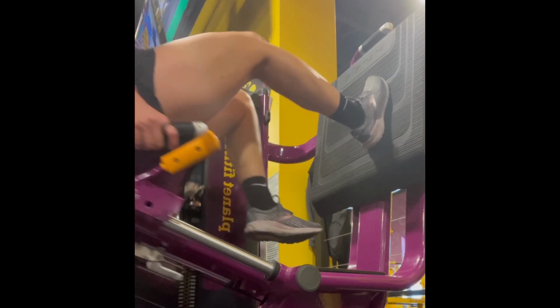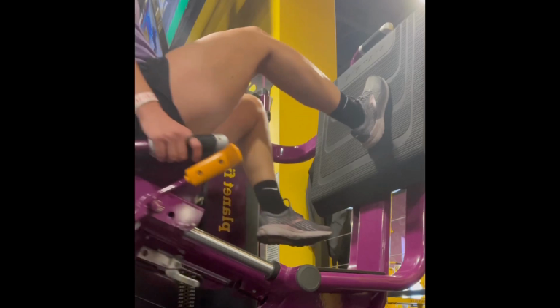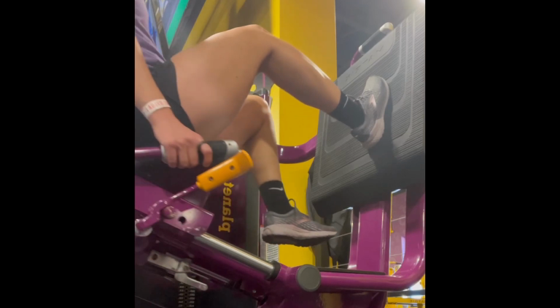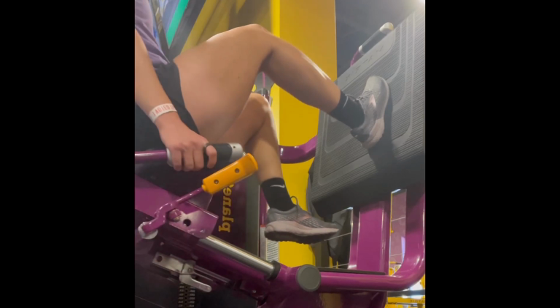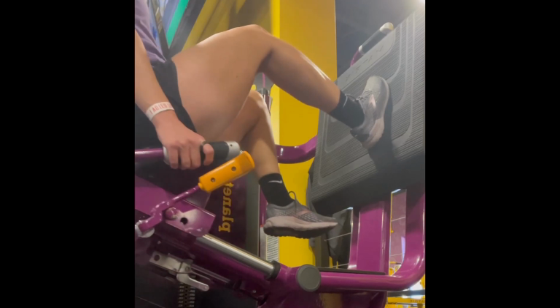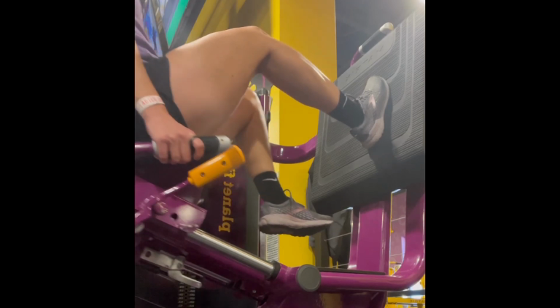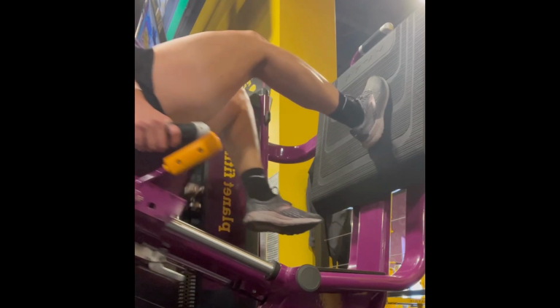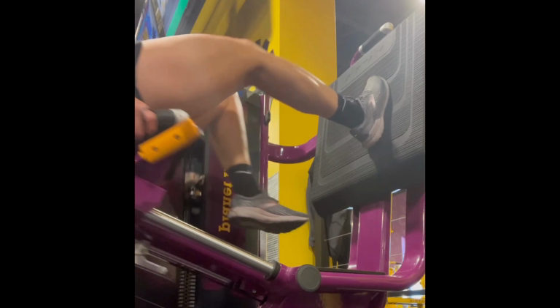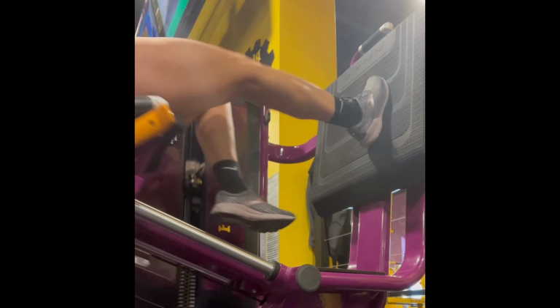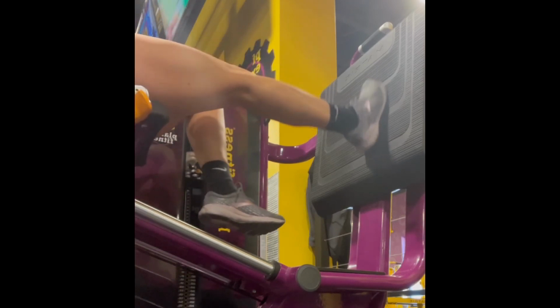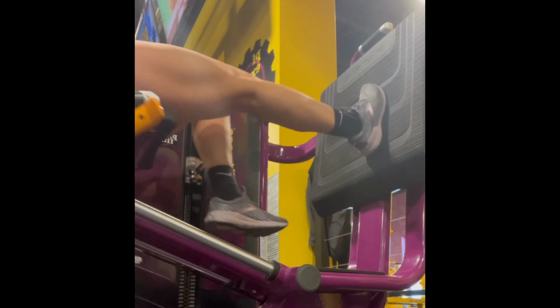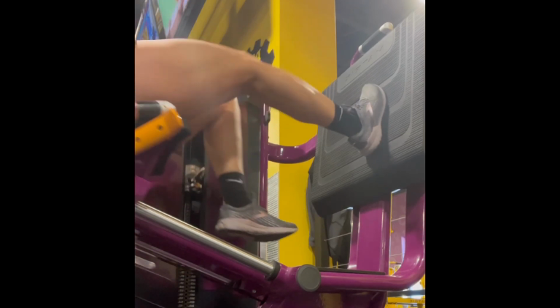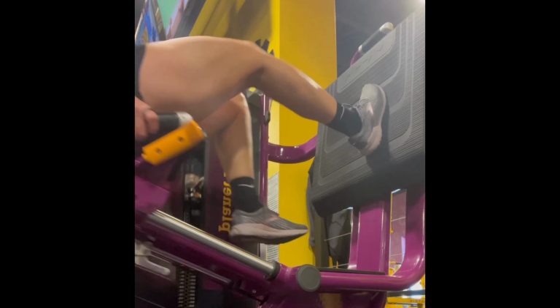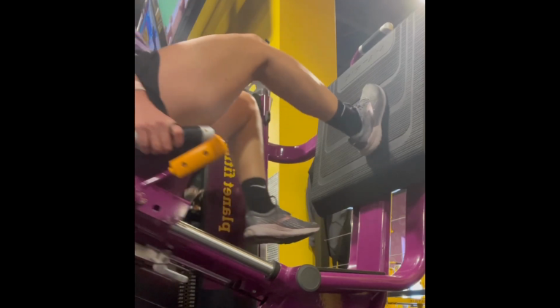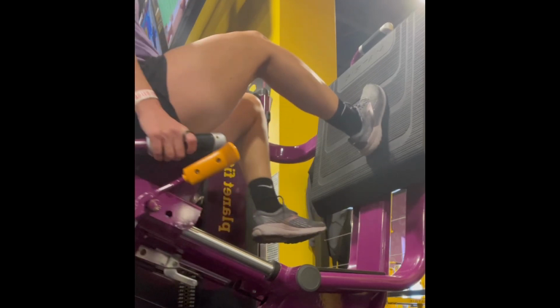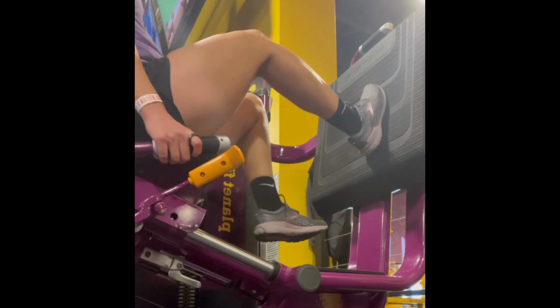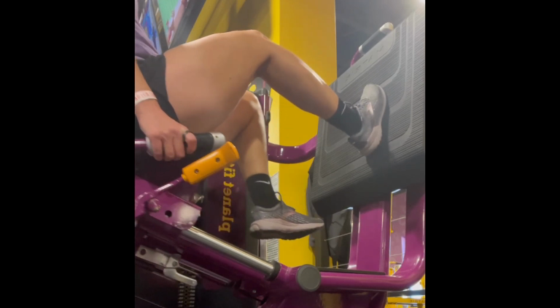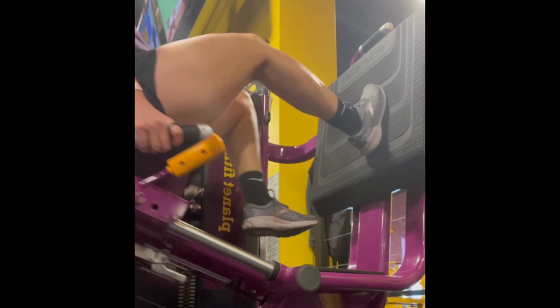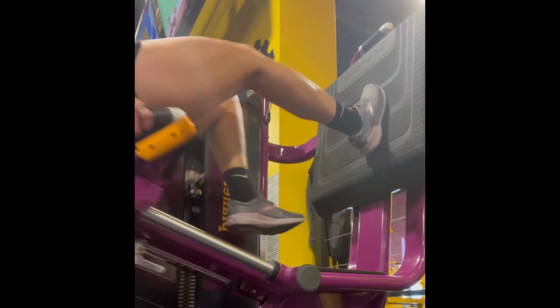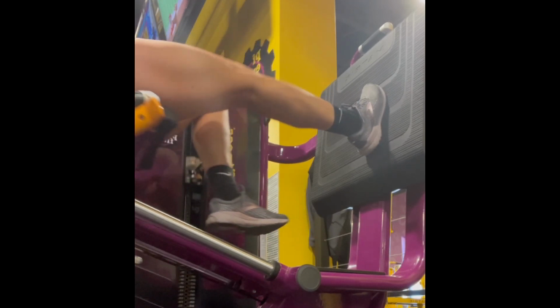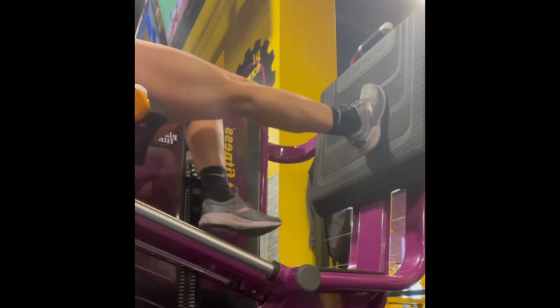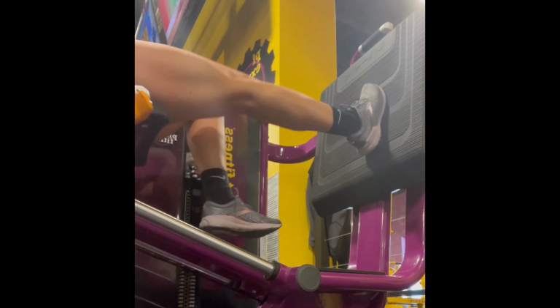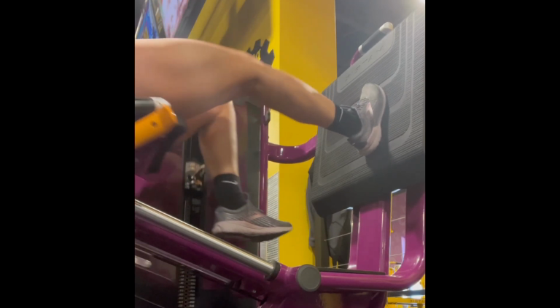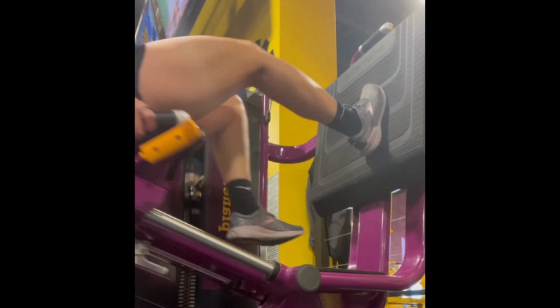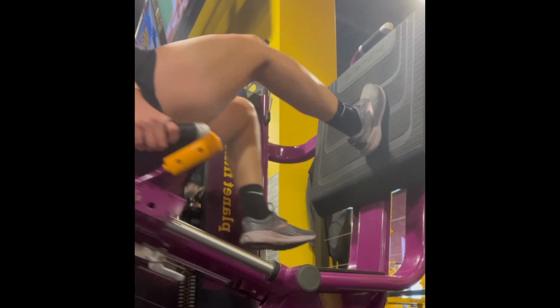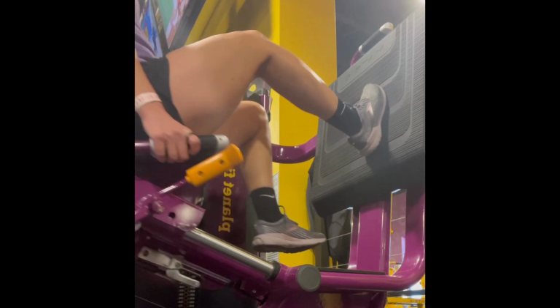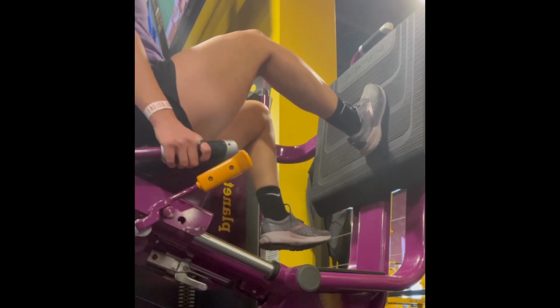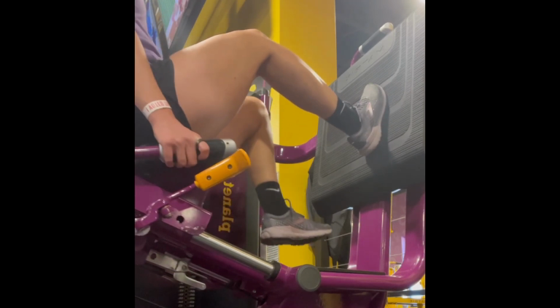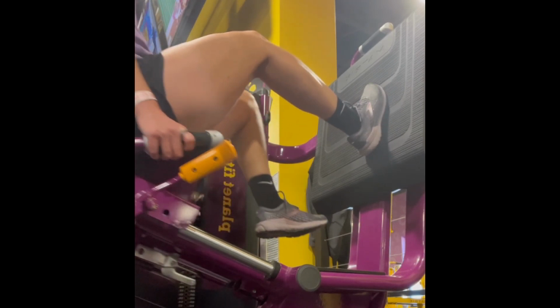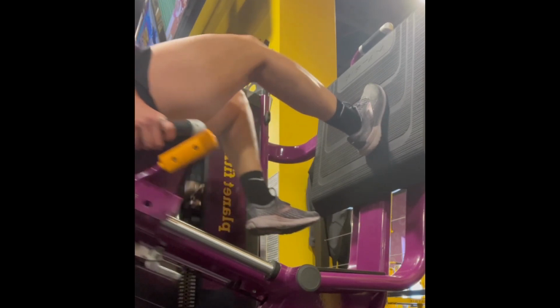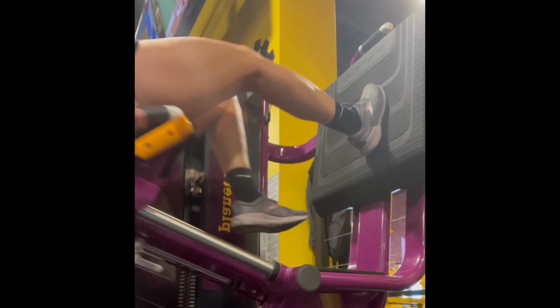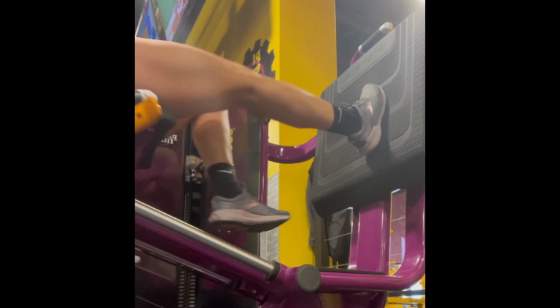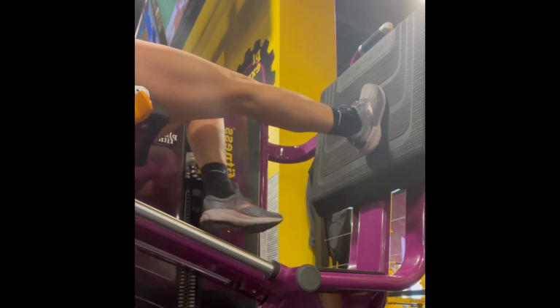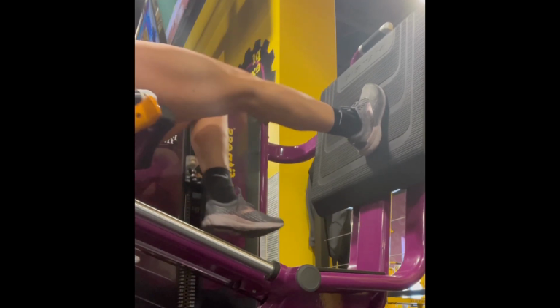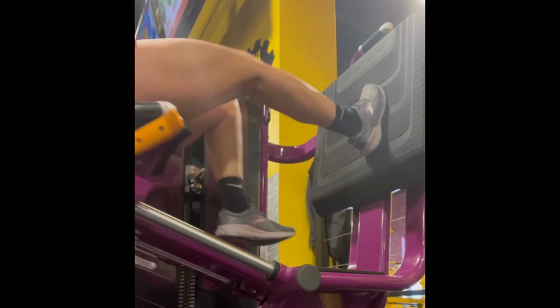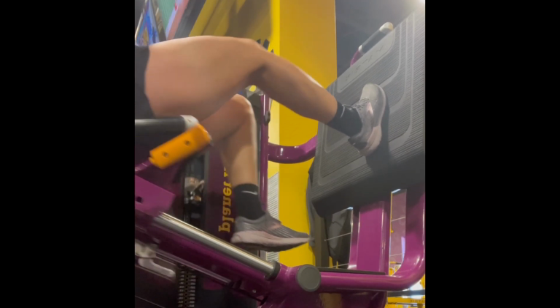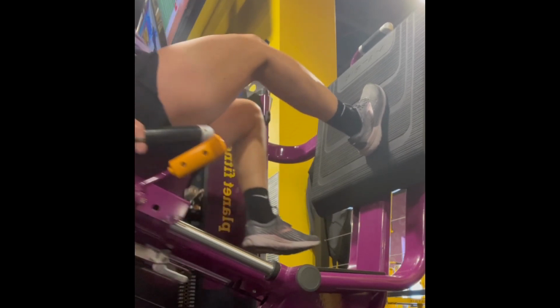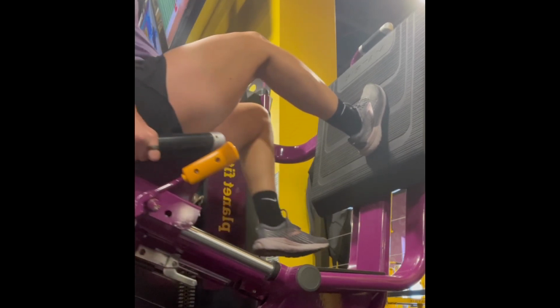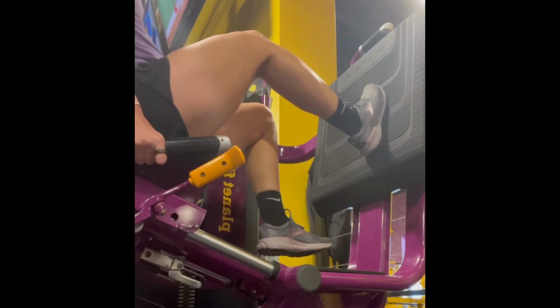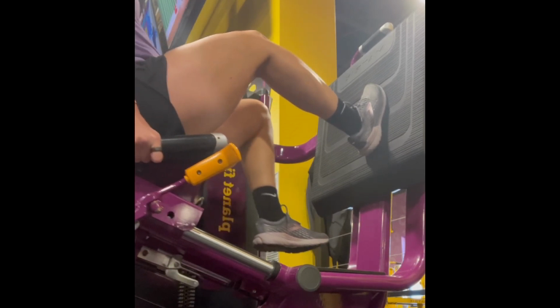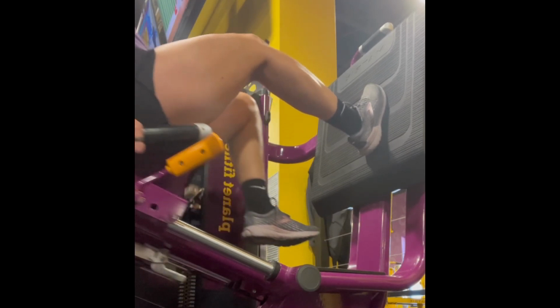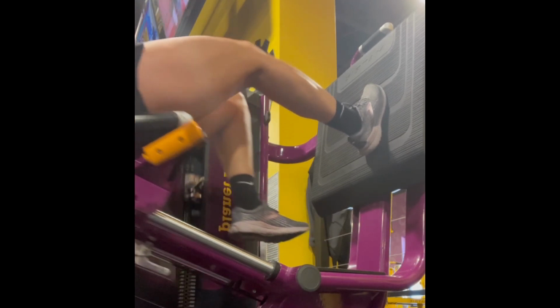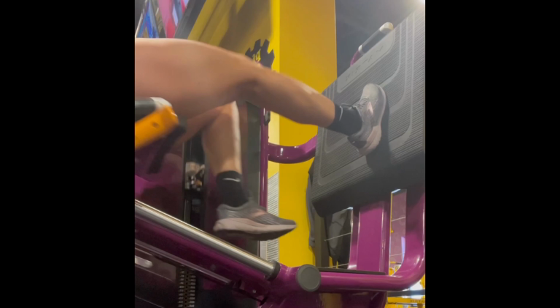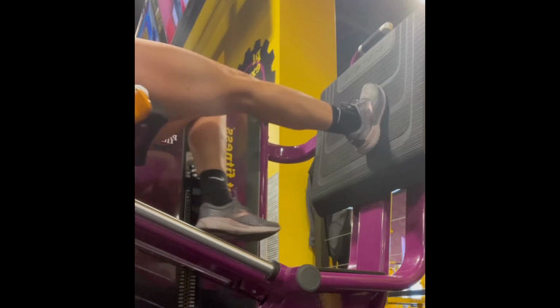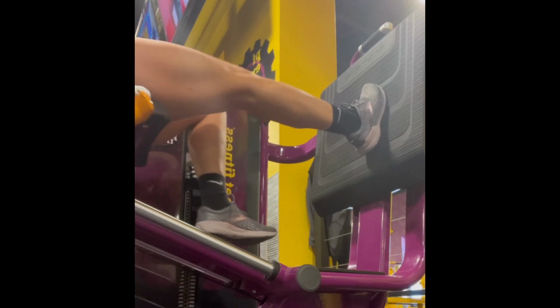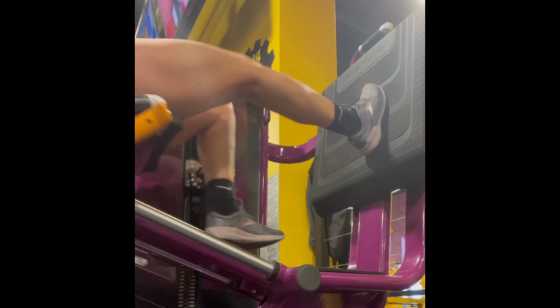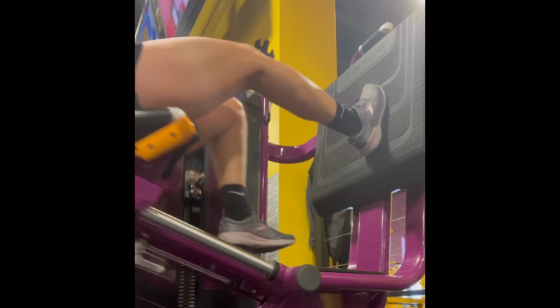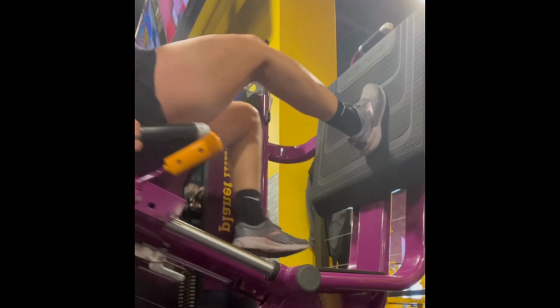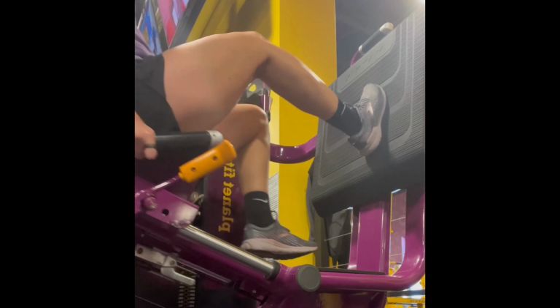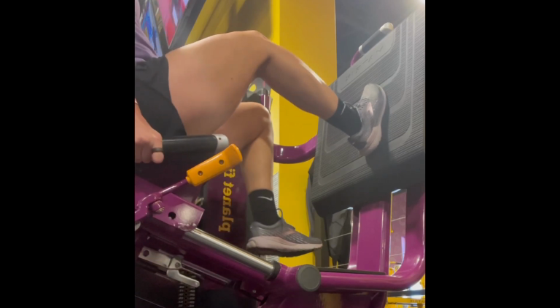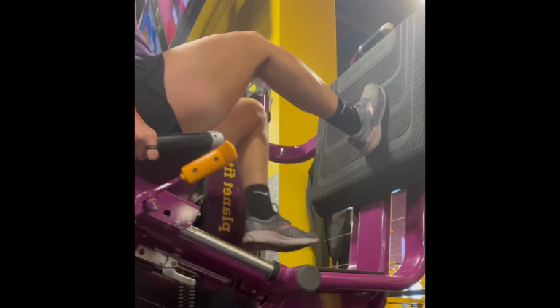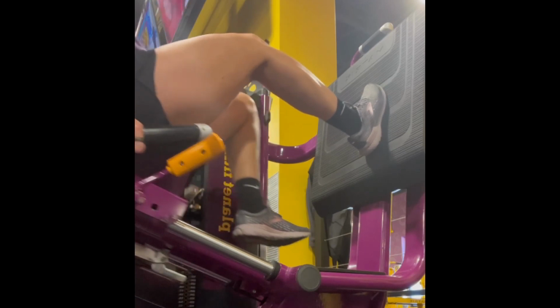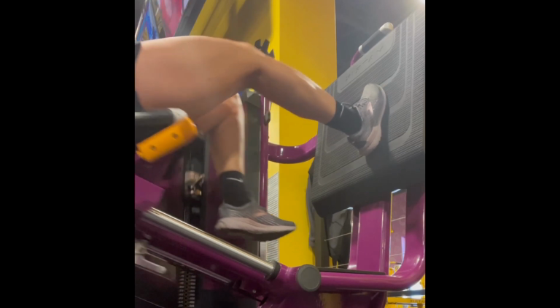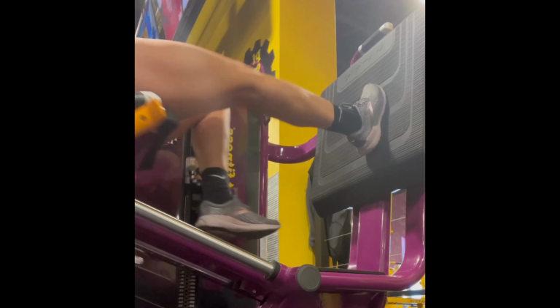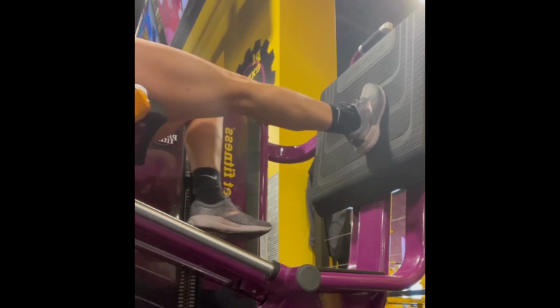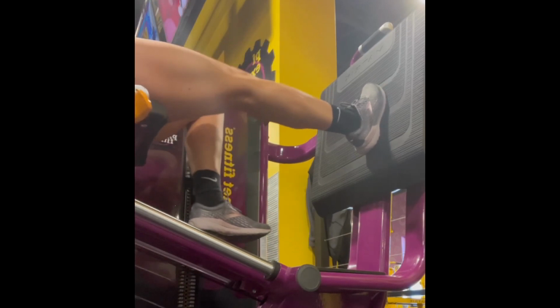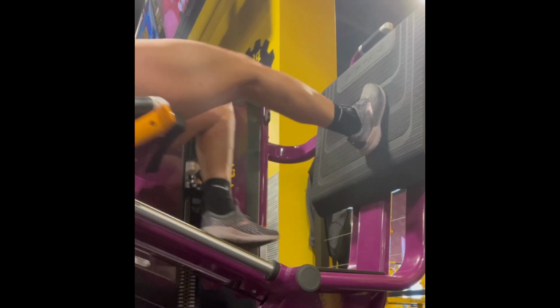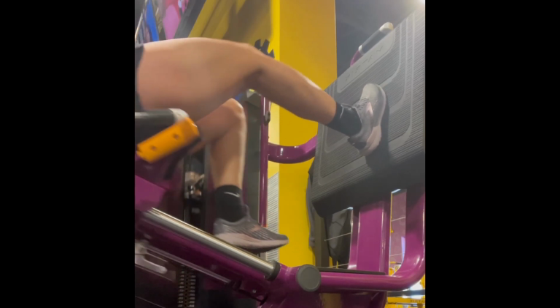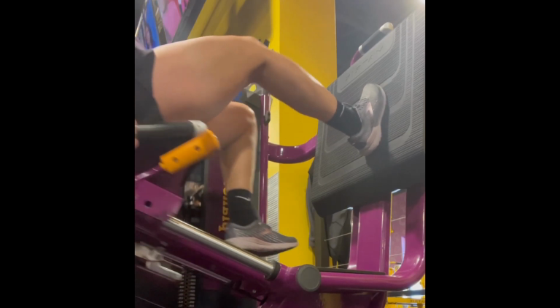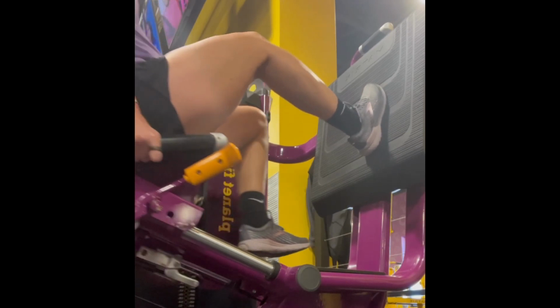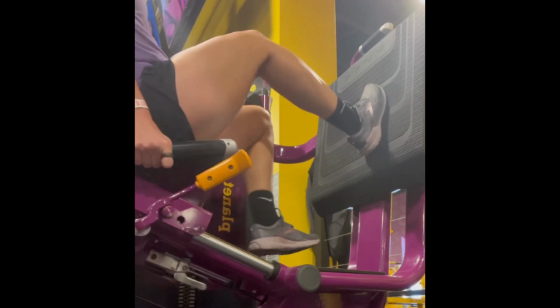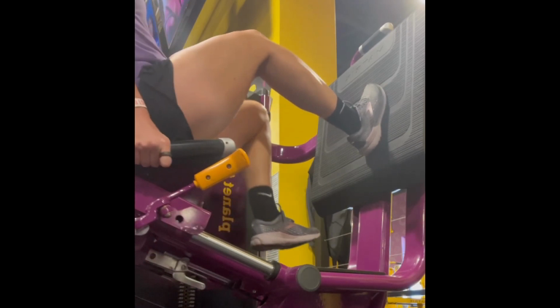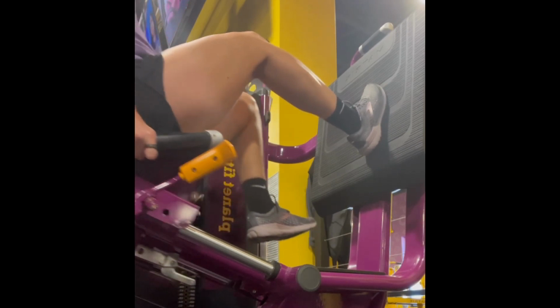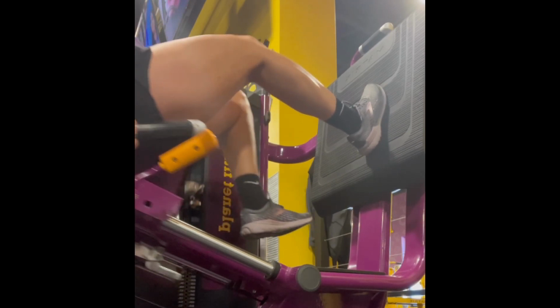The last exercise is the single leg press. The single leg press works the muscles in your quadriceps, hamstrings, and glutes.